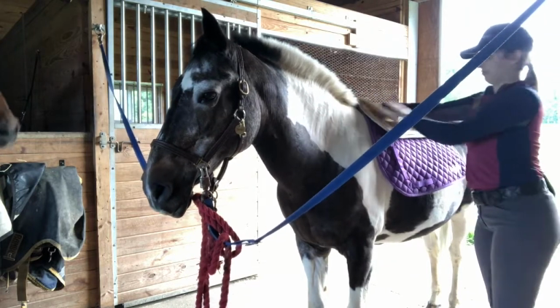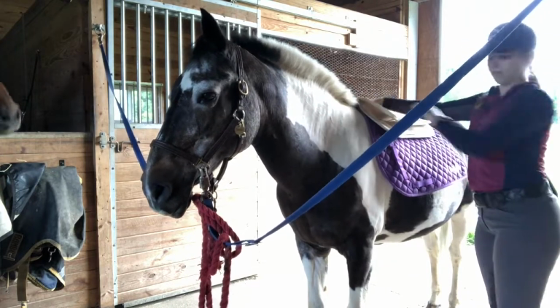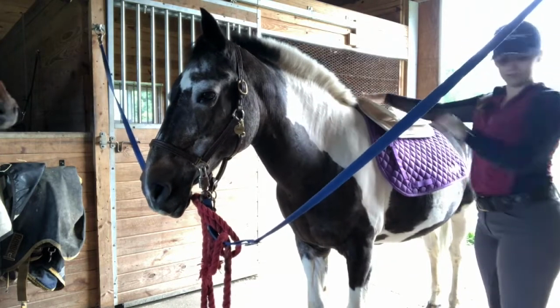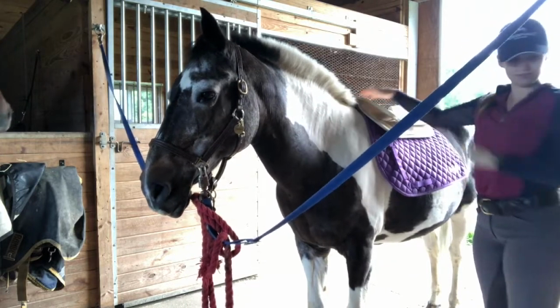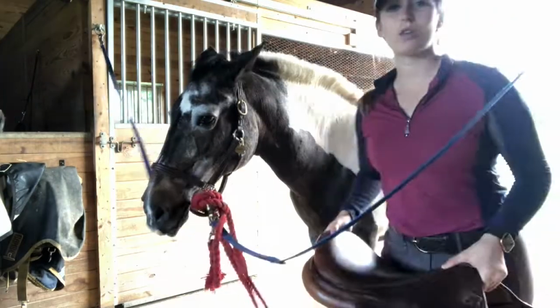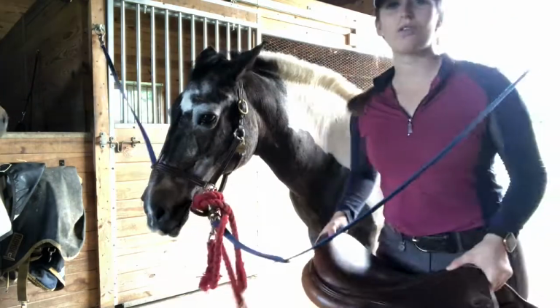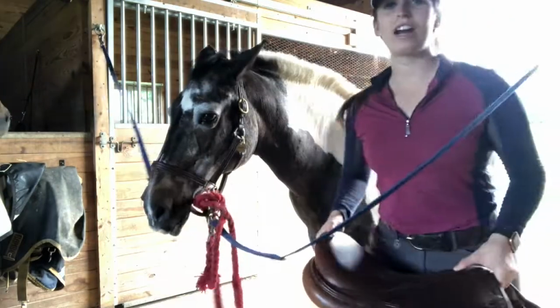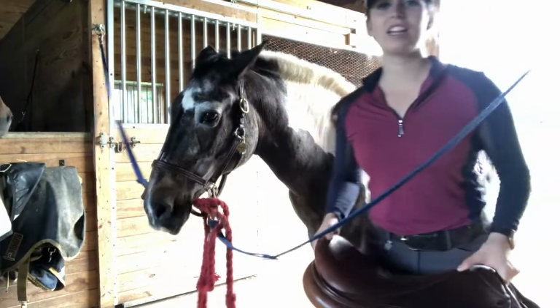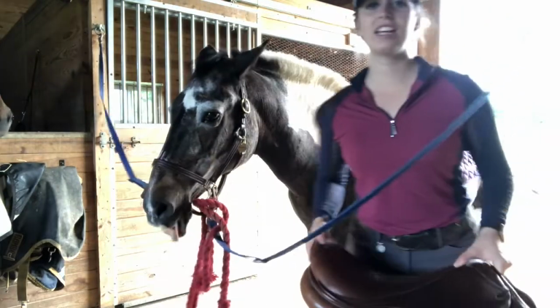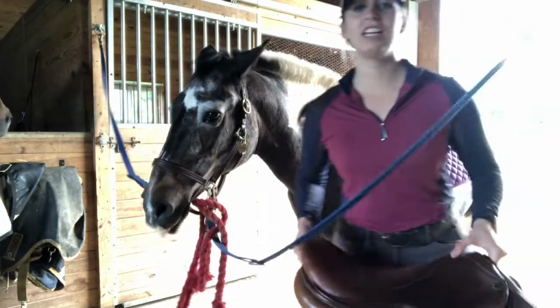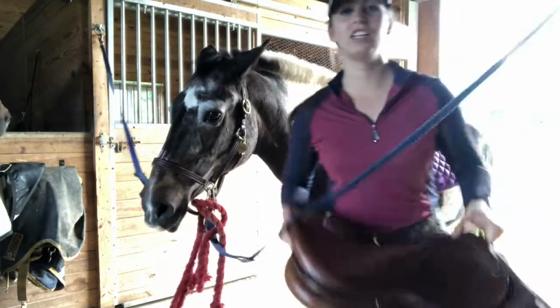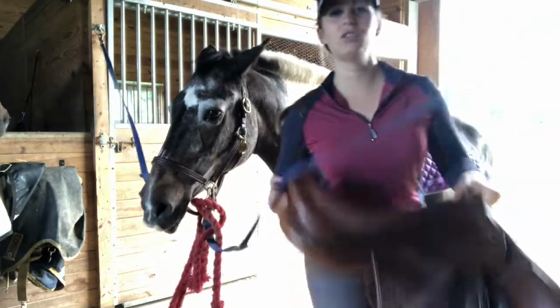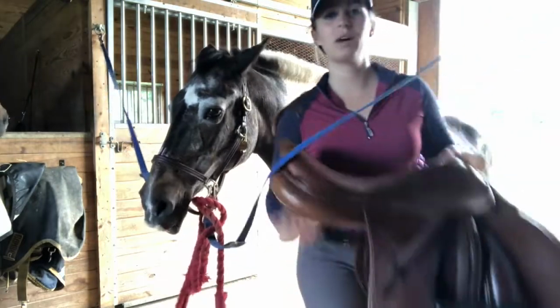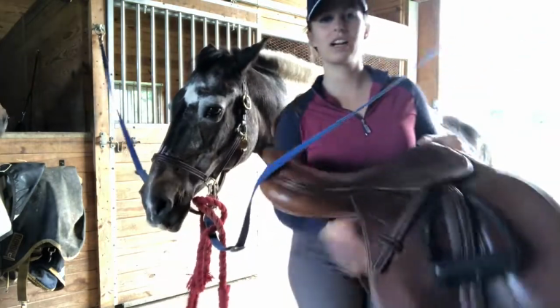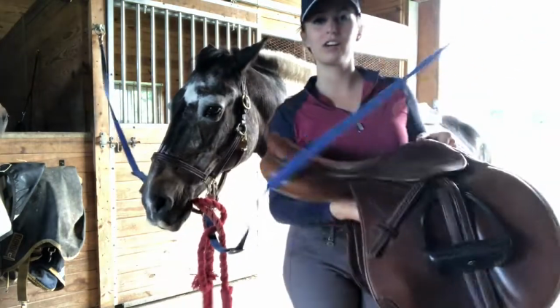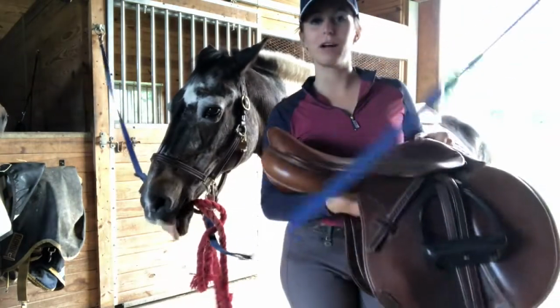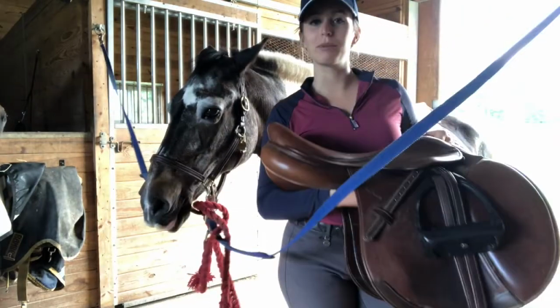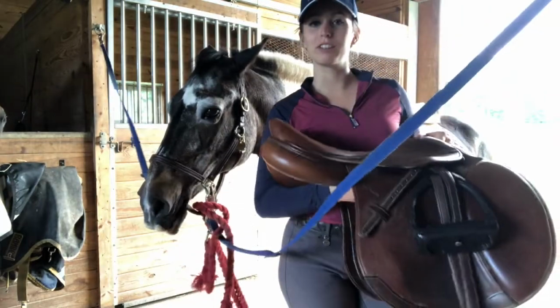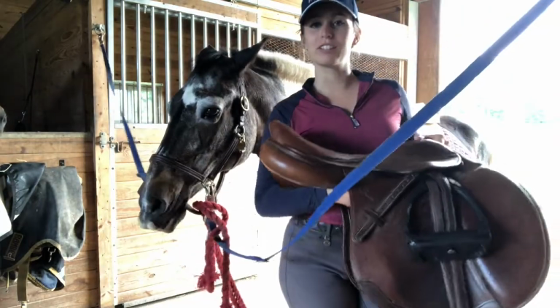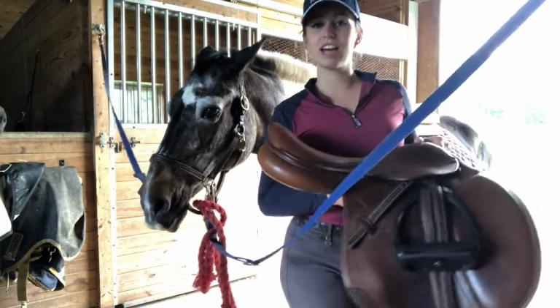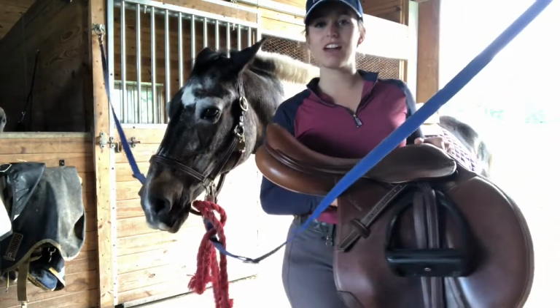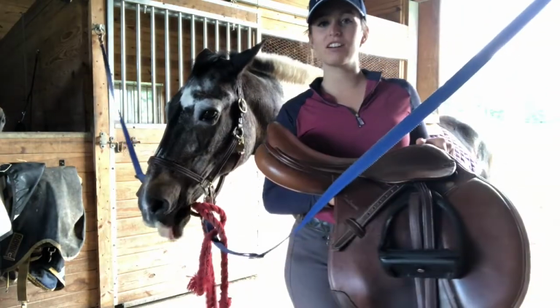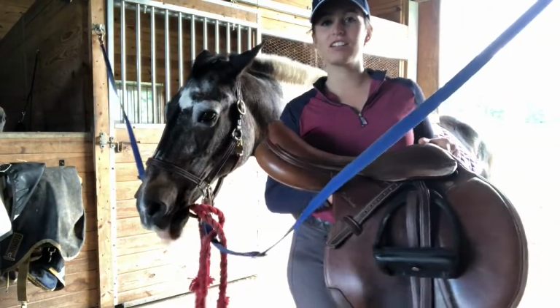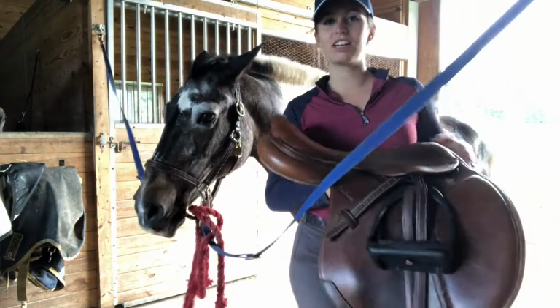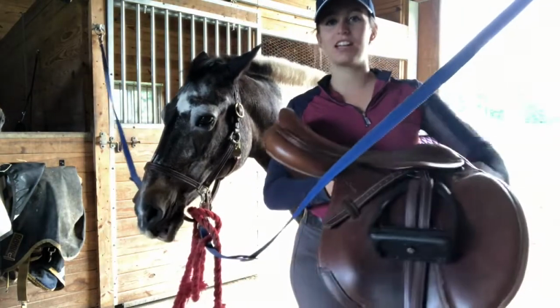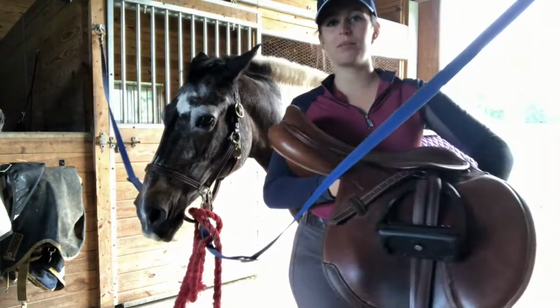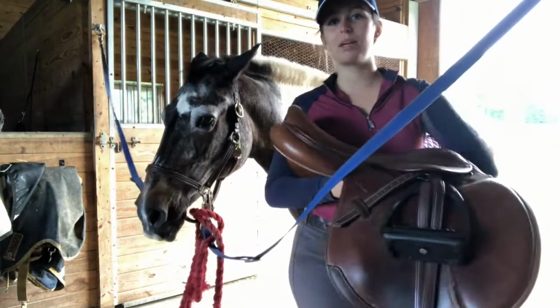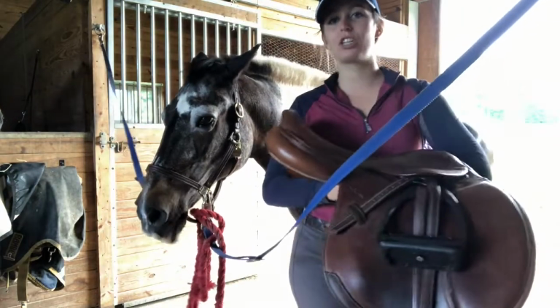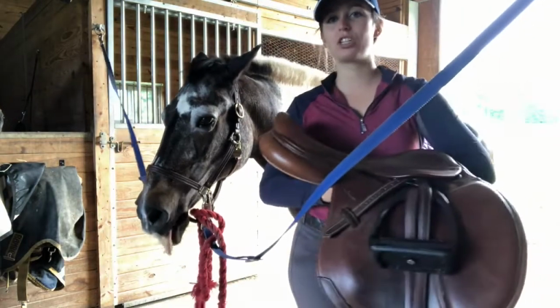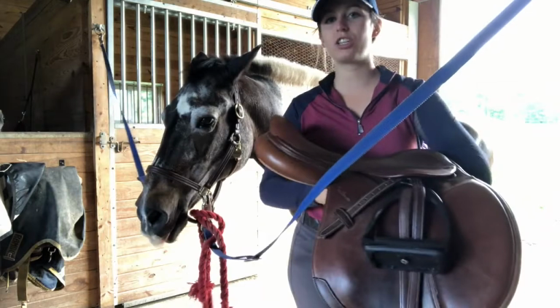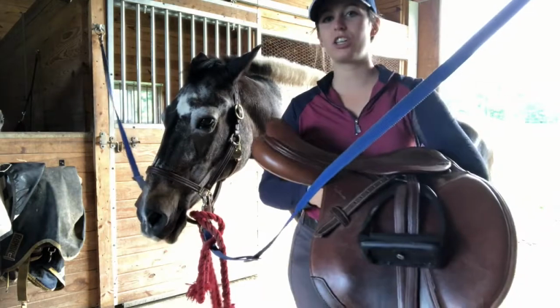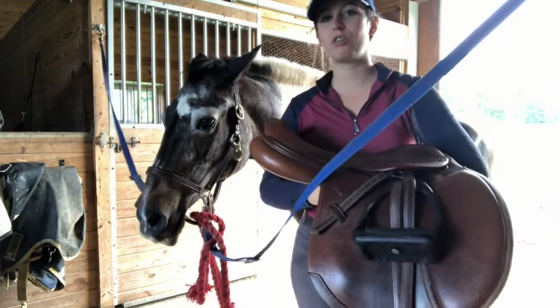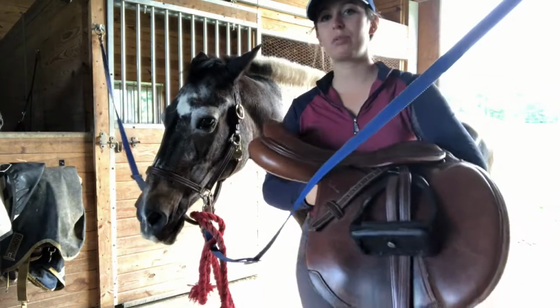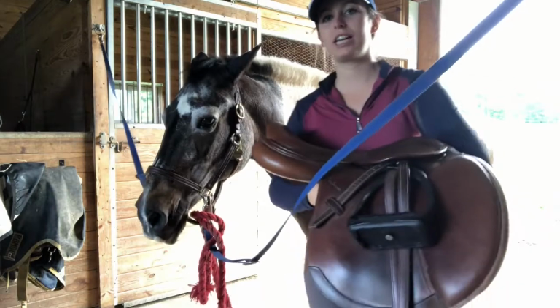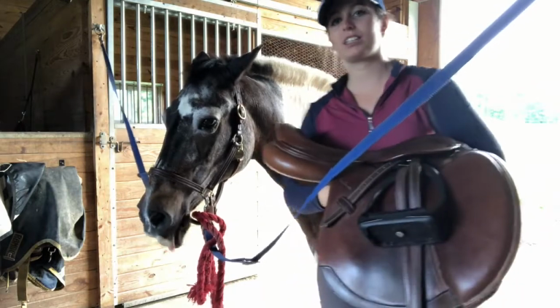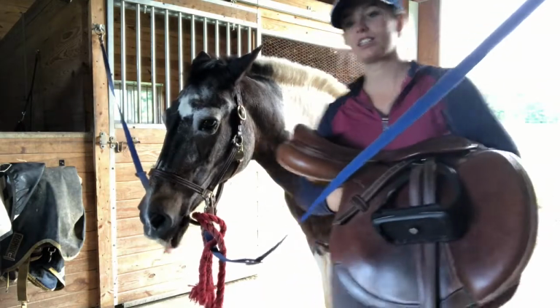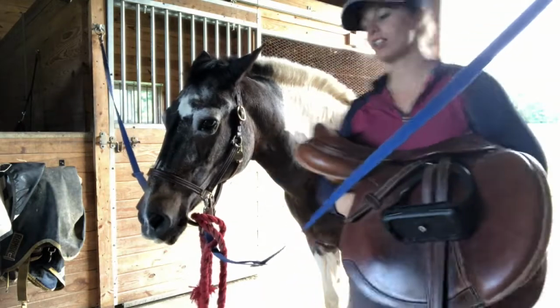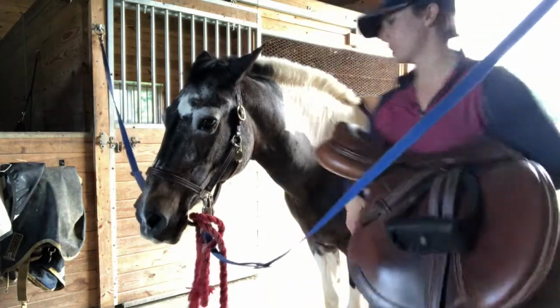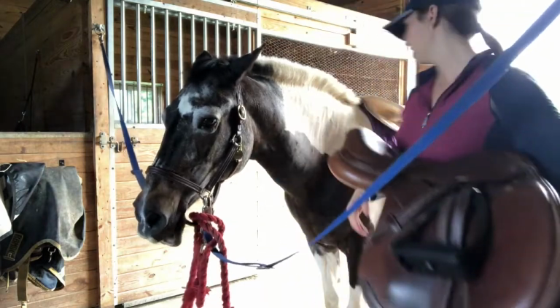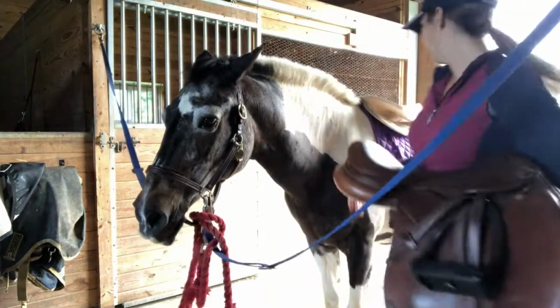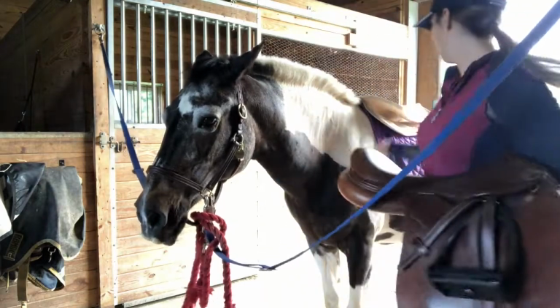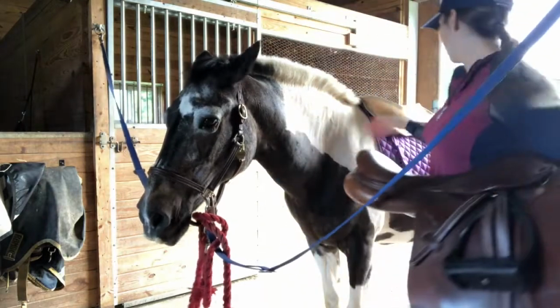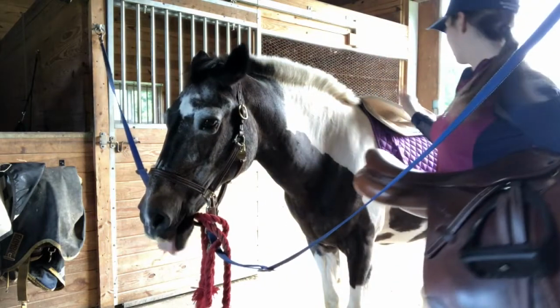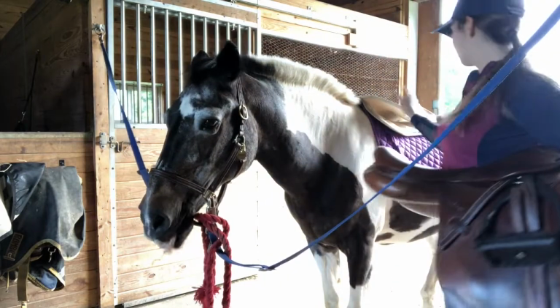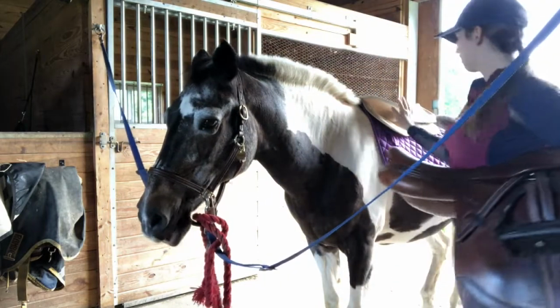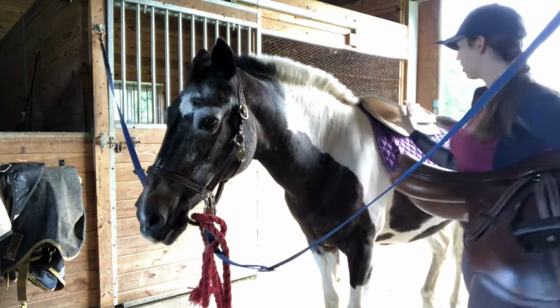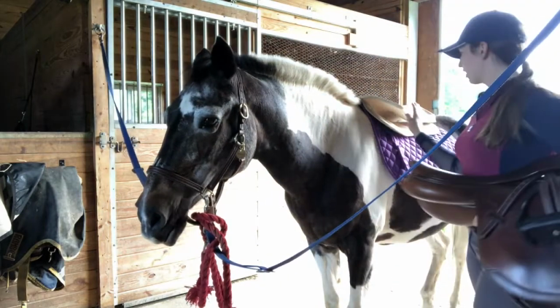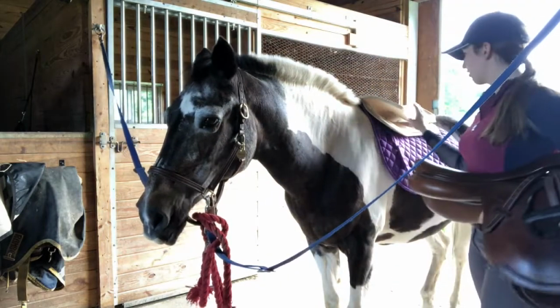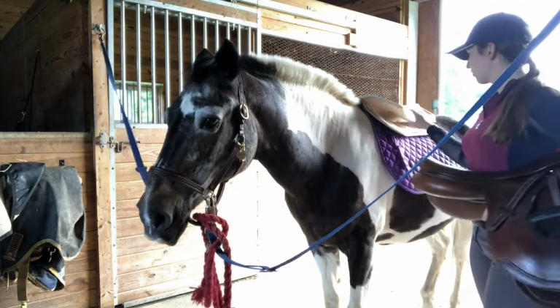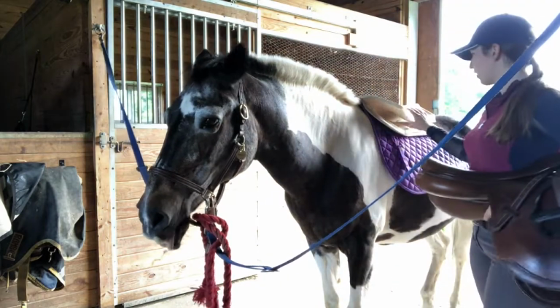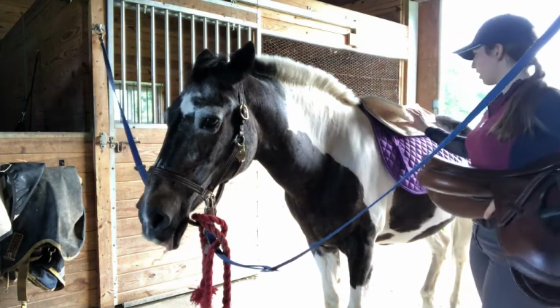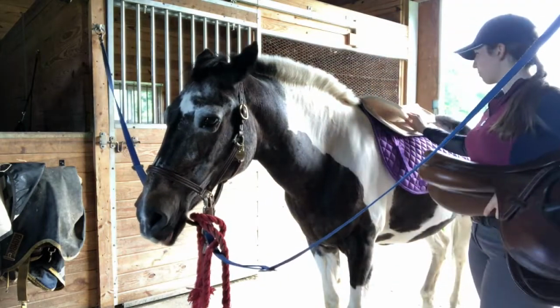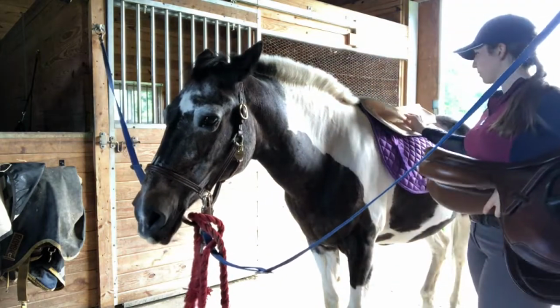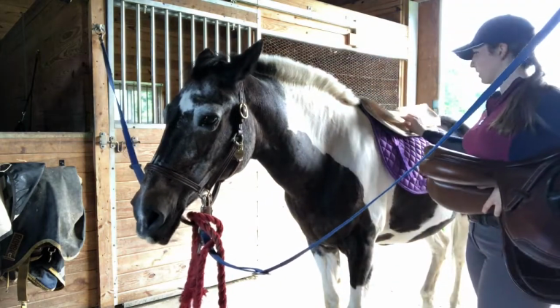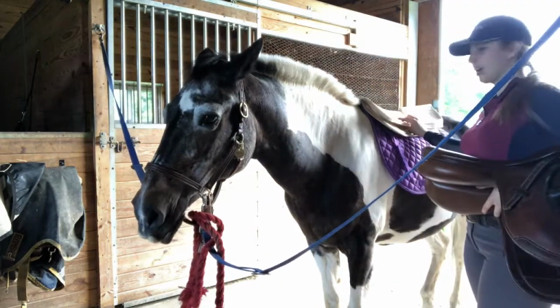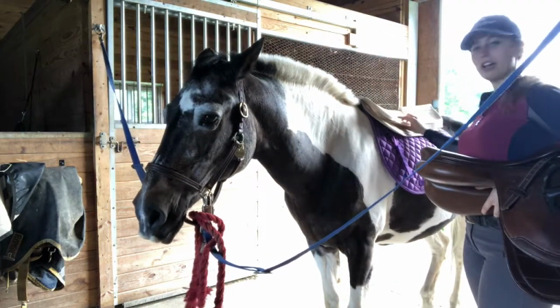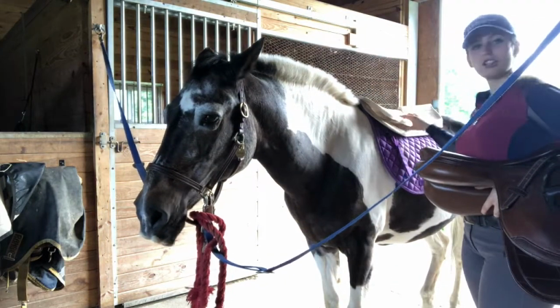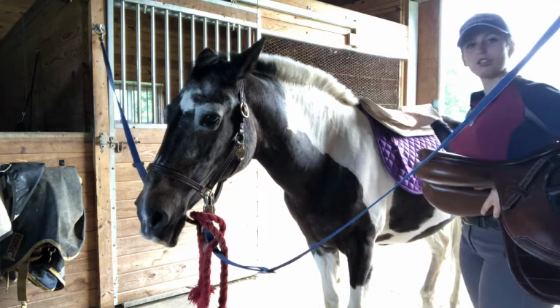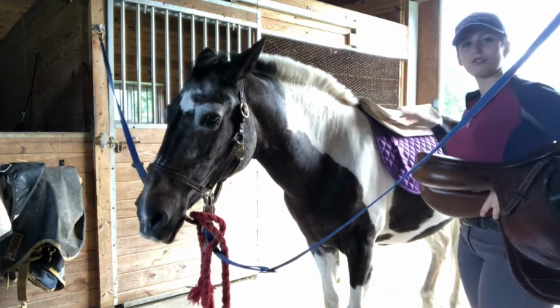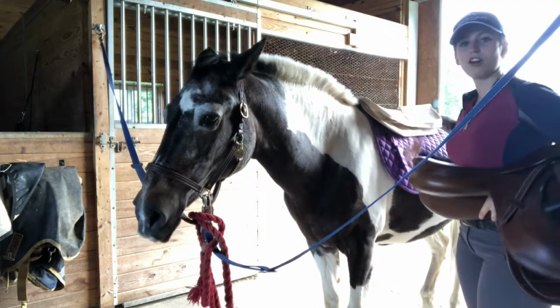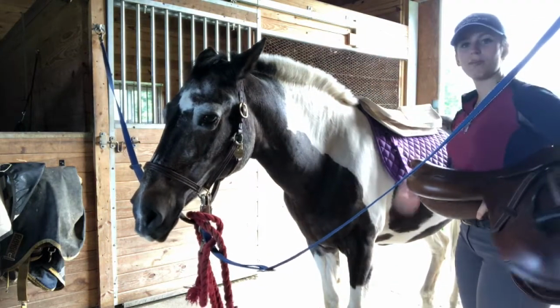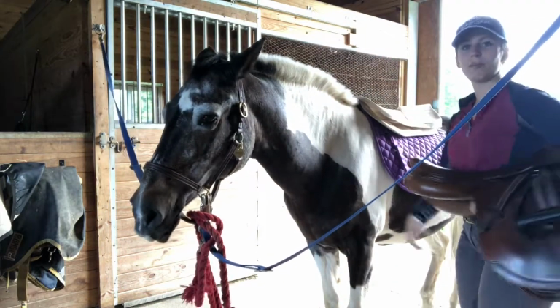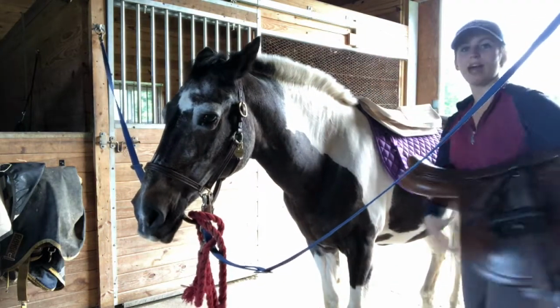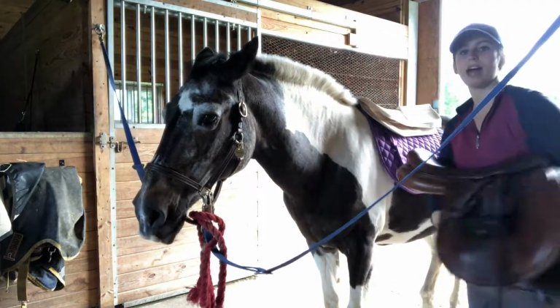Finally, you want to grab your saddle and then make sure that you place it far enough up and not too far back.